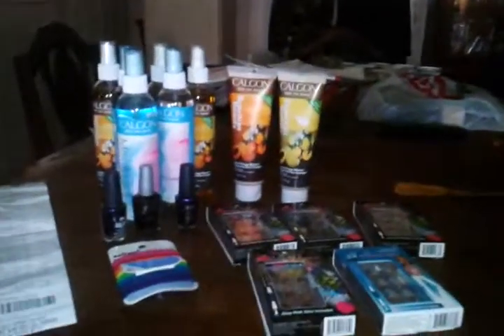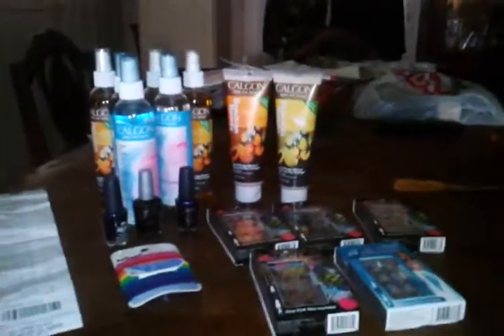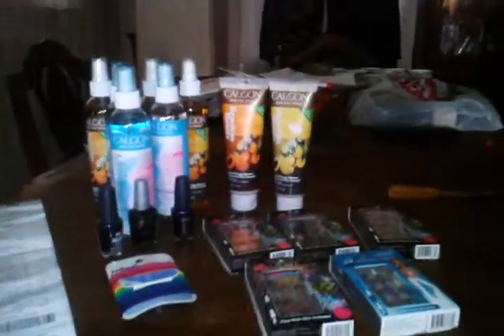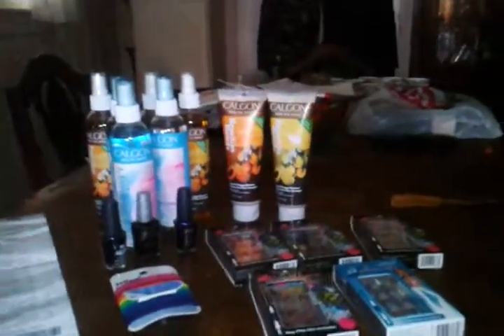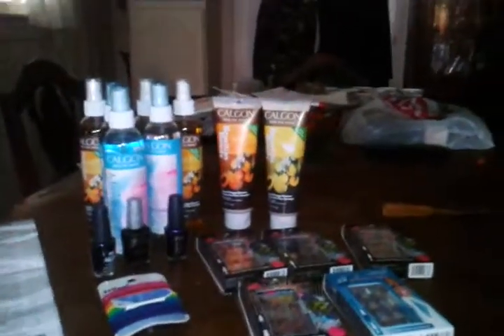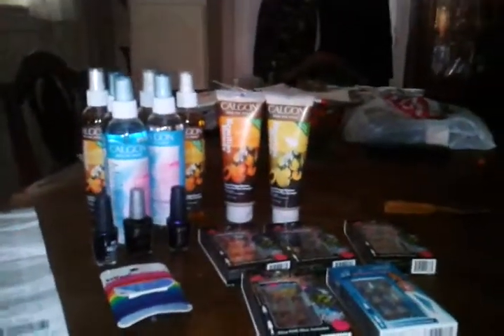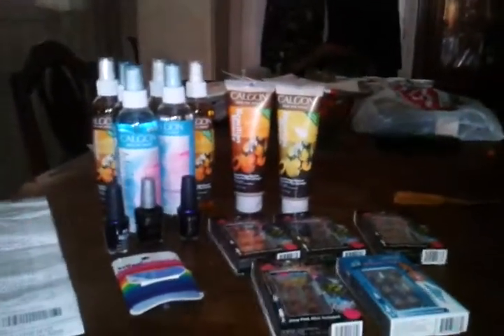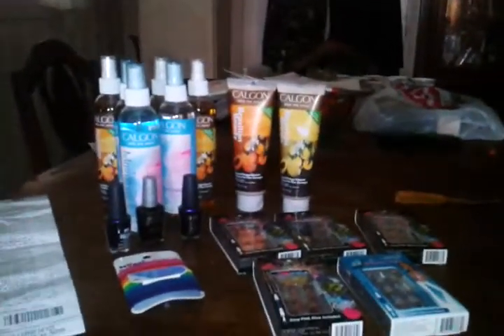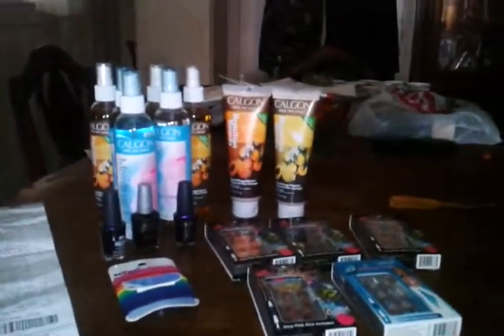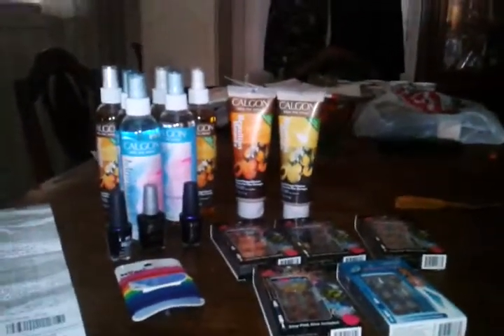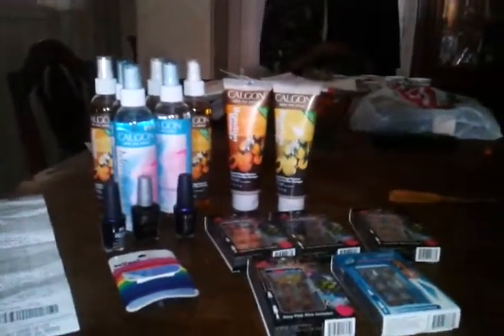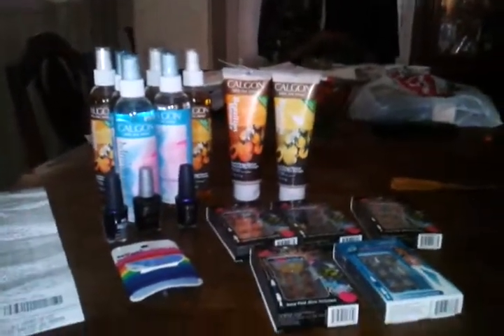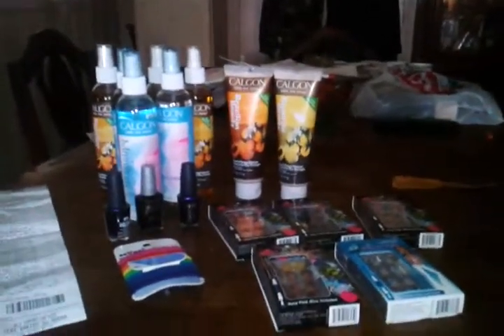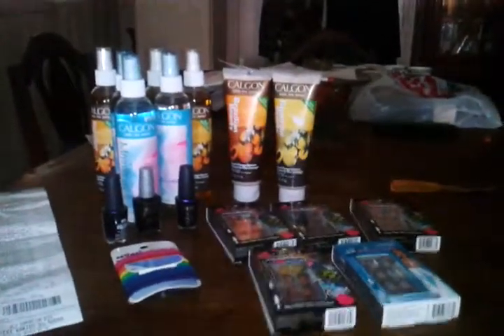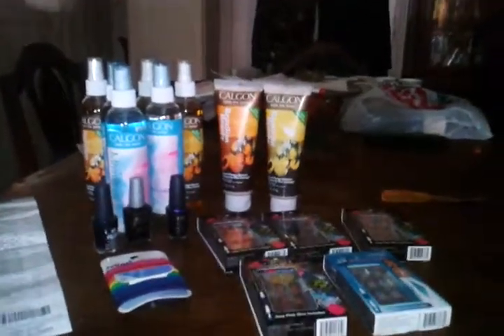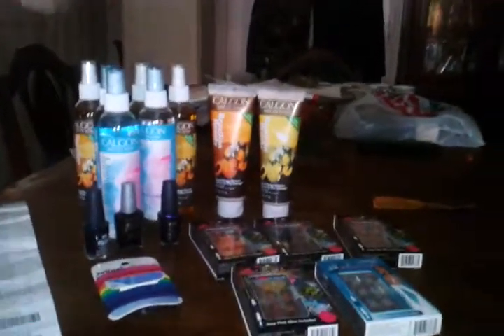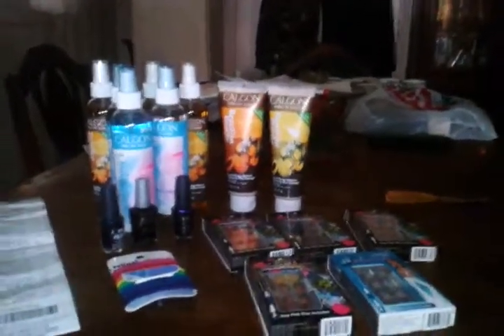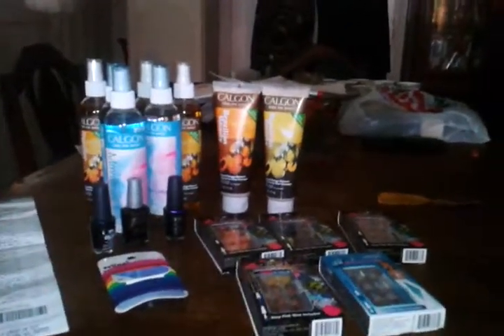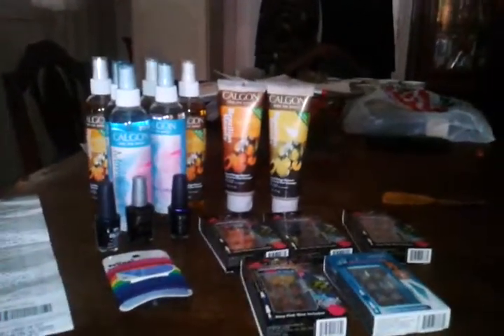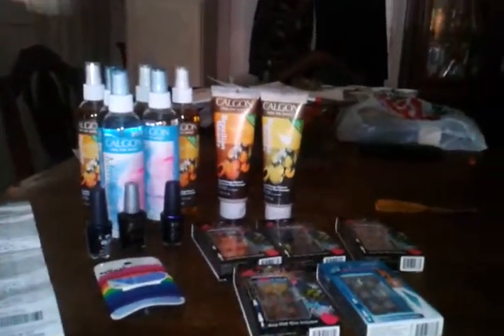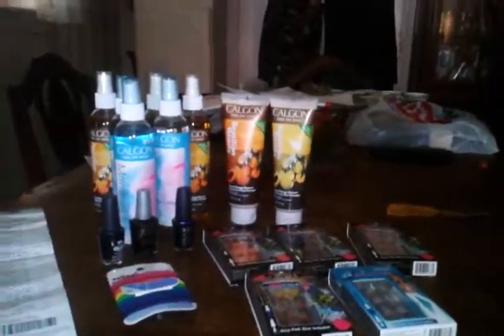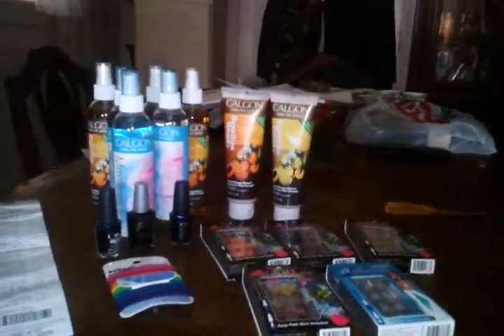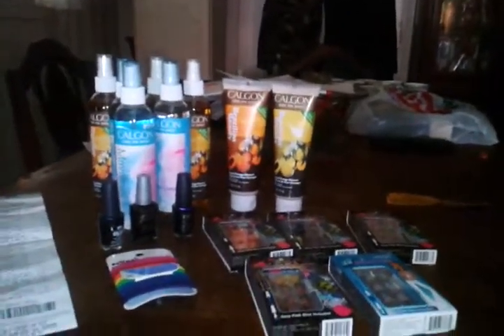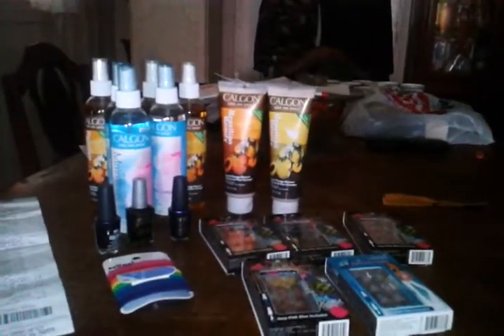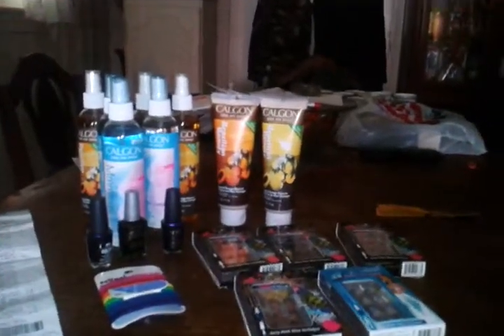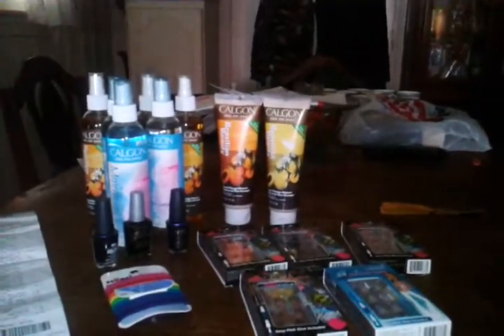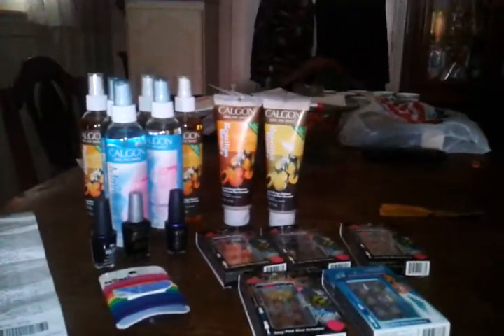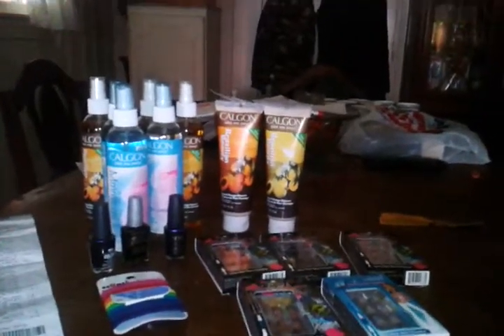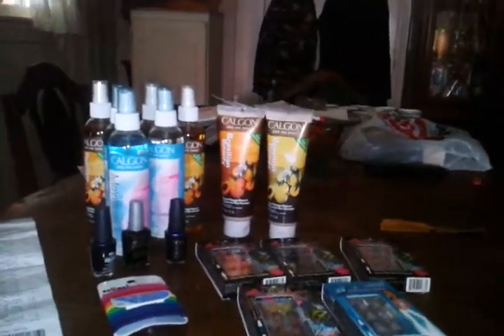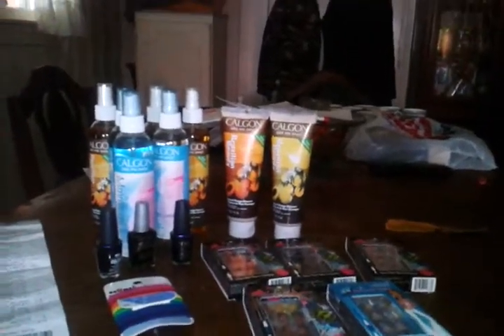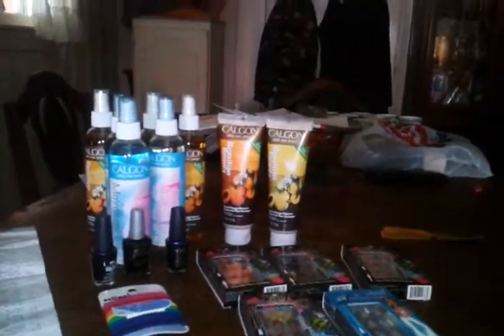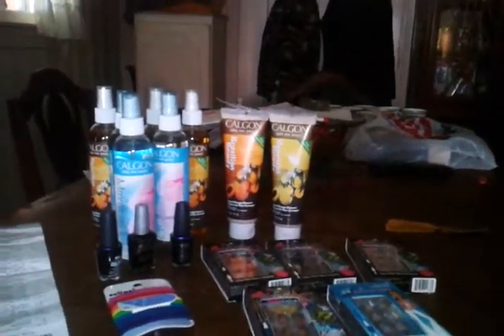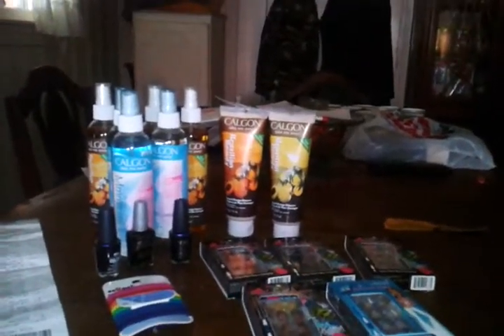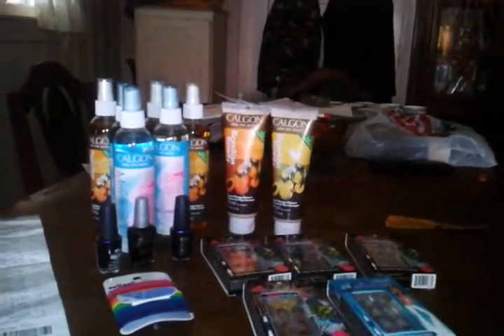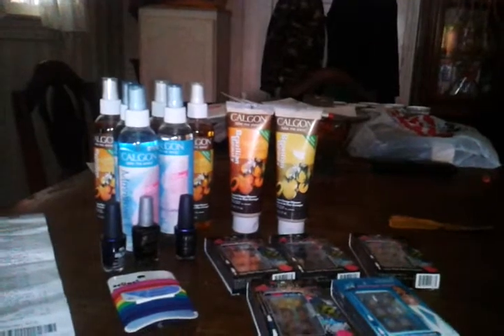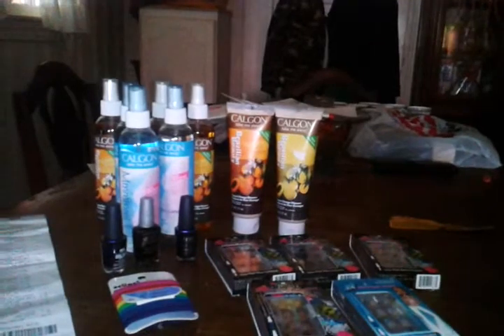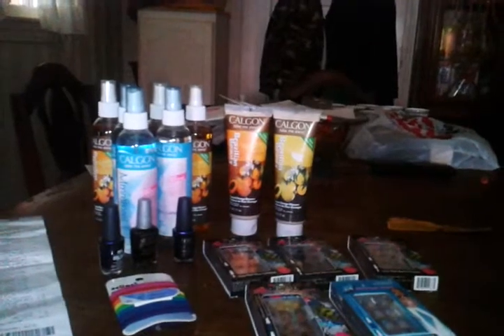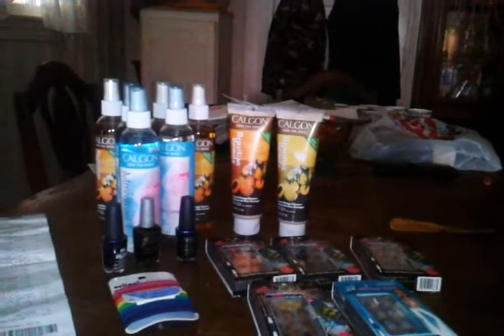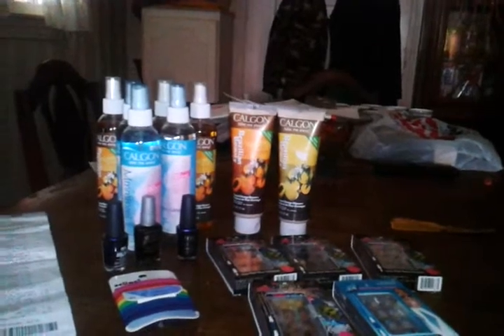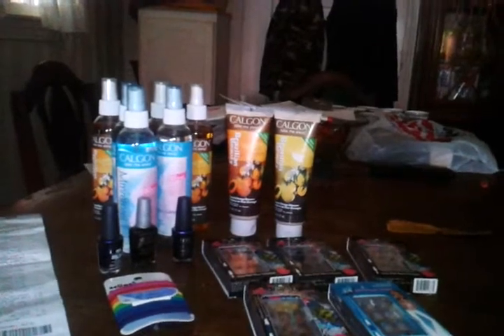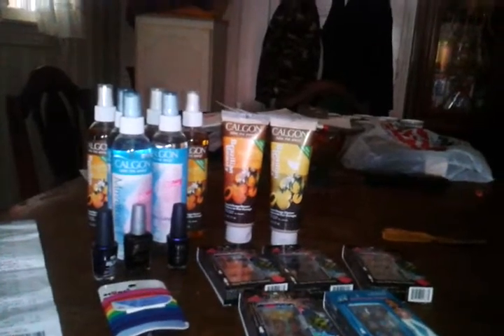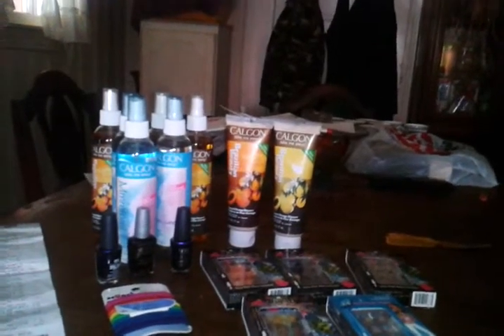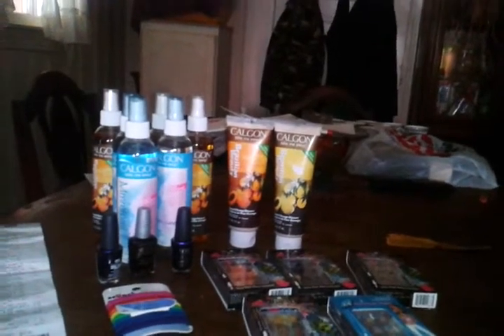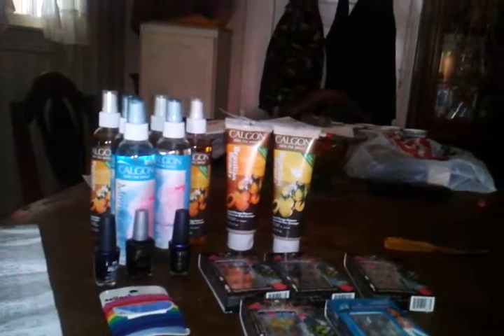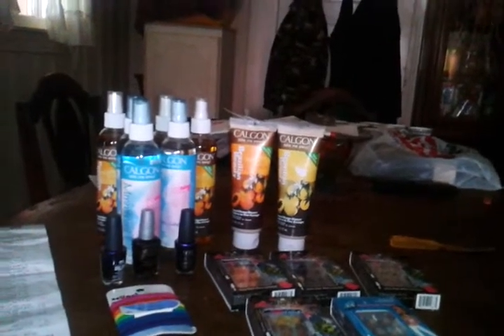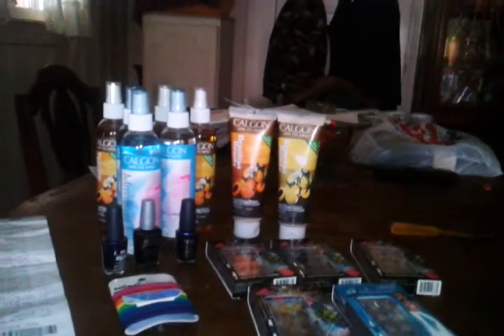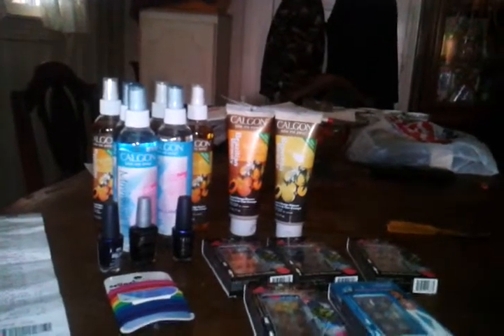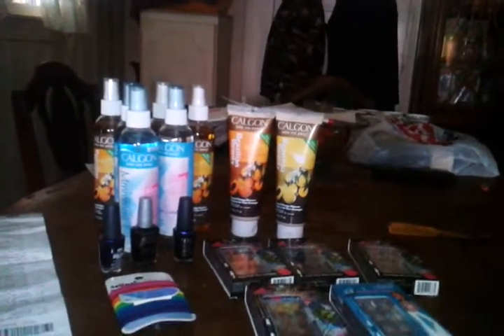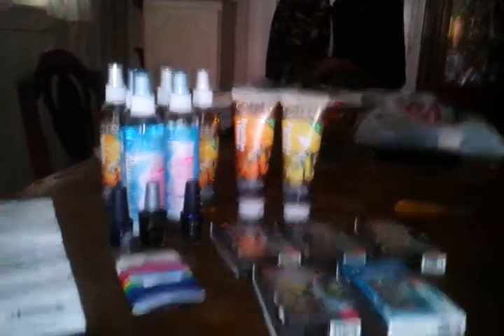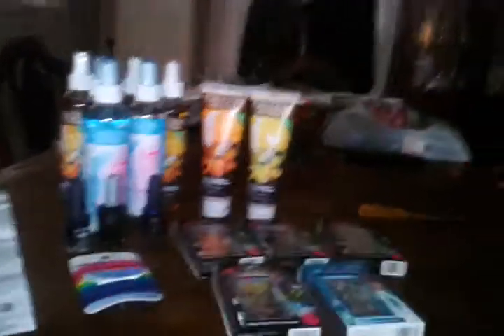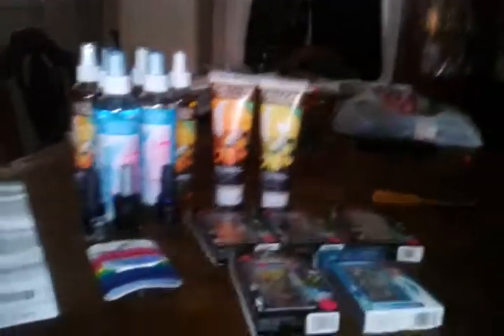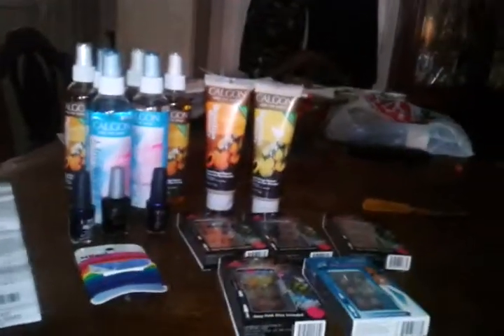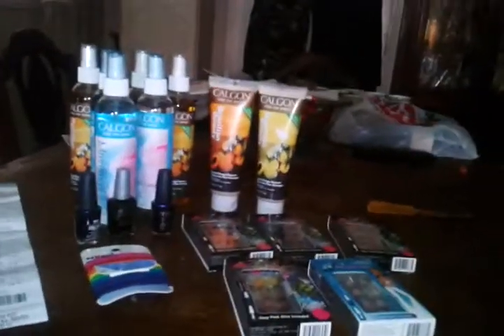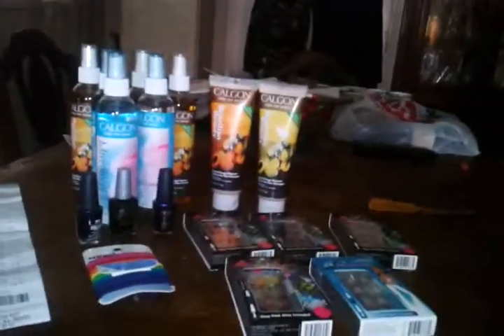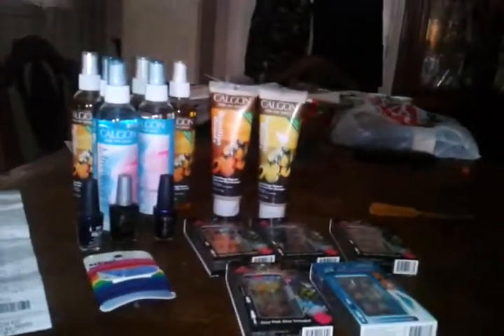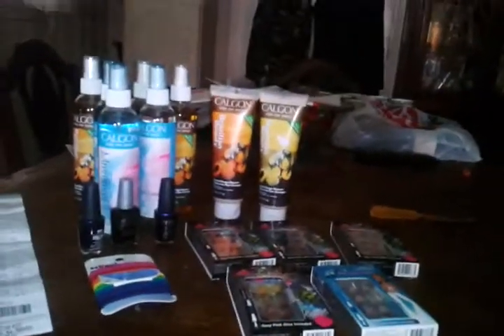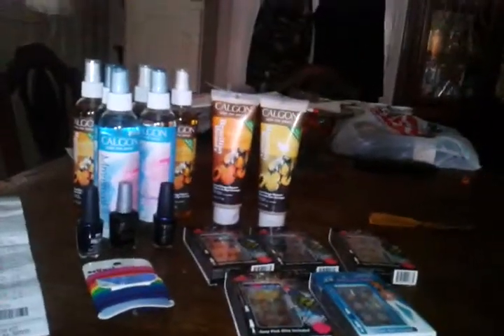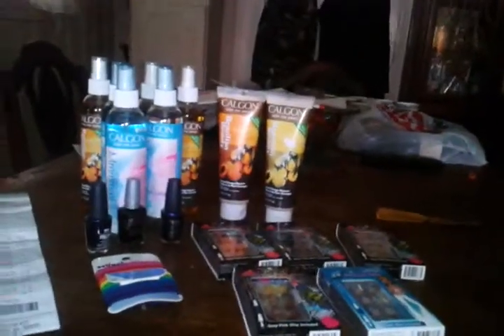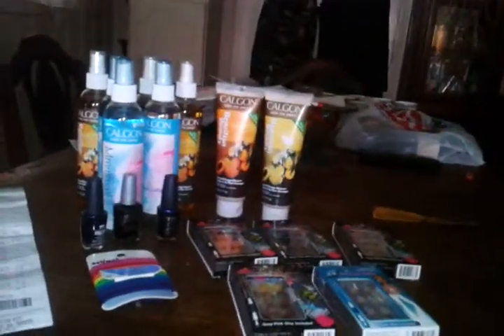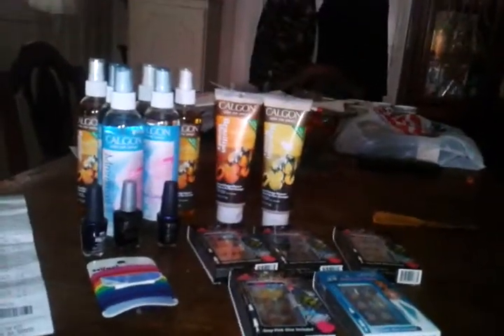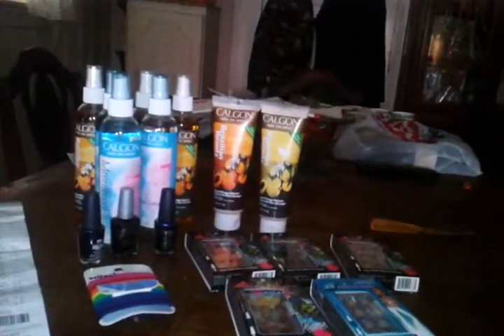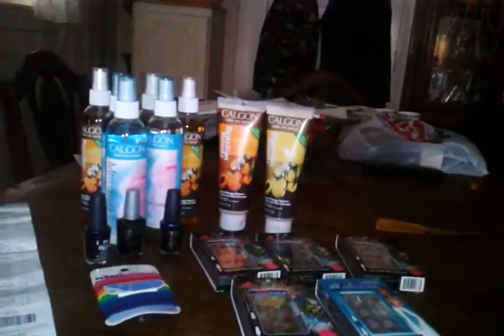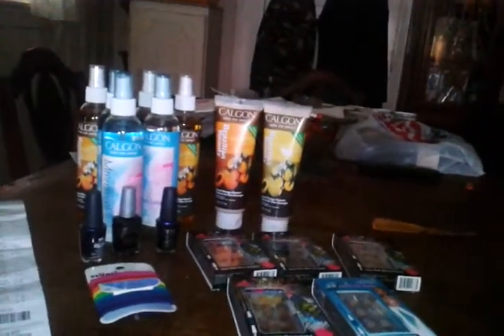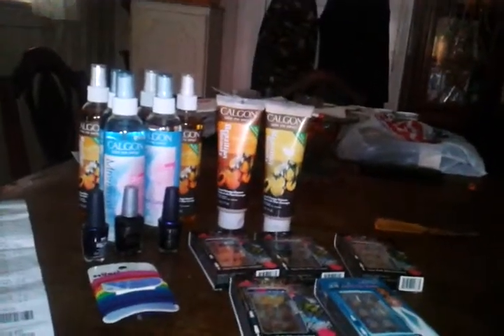Hello YouTube! Did a Rite Aid haul — that was about it, because I had a doctor's appointment and was doing some running around.